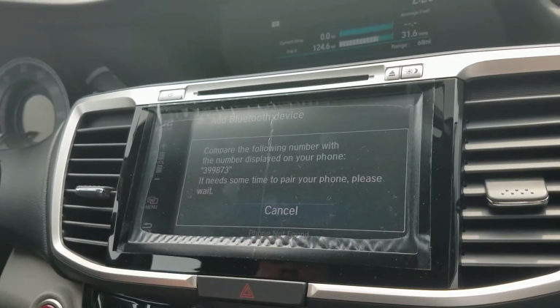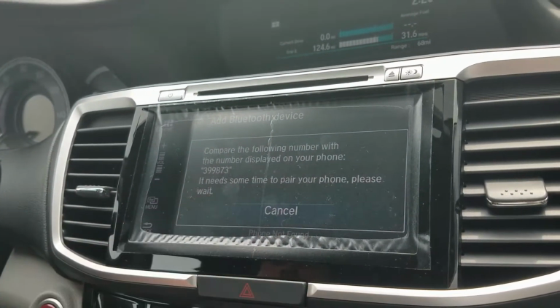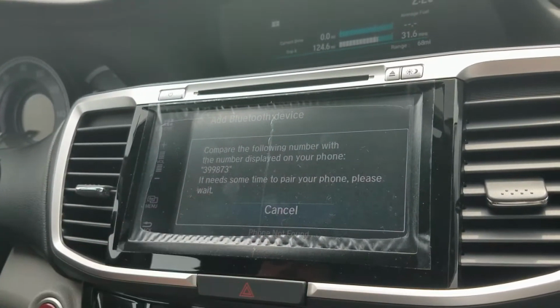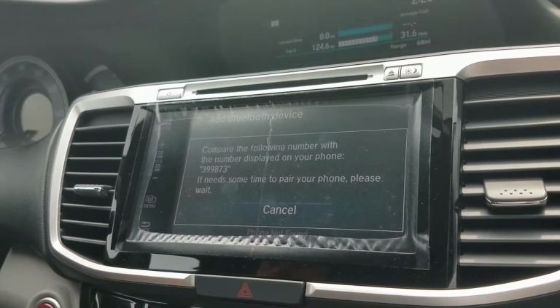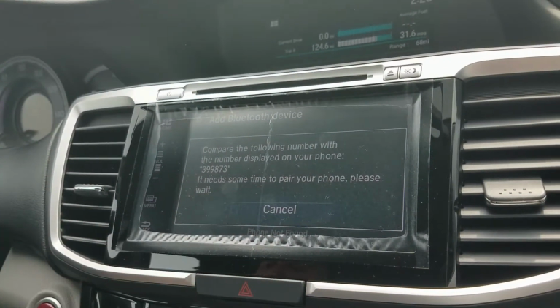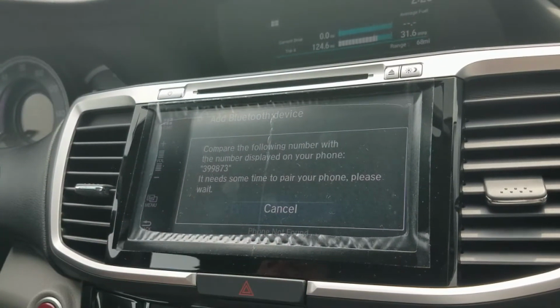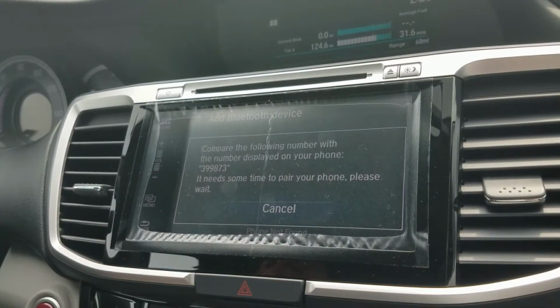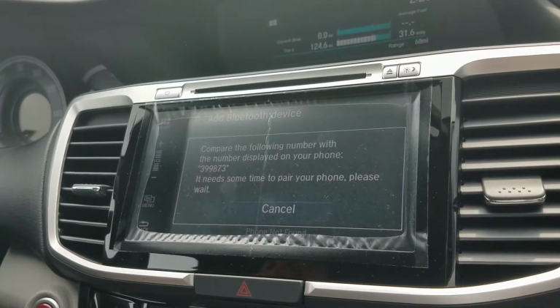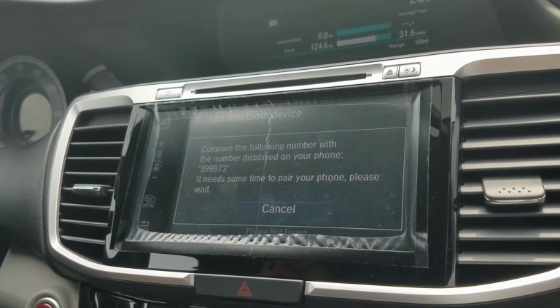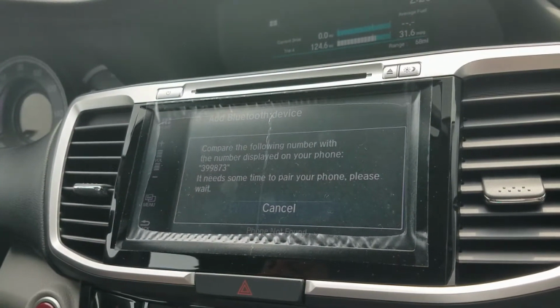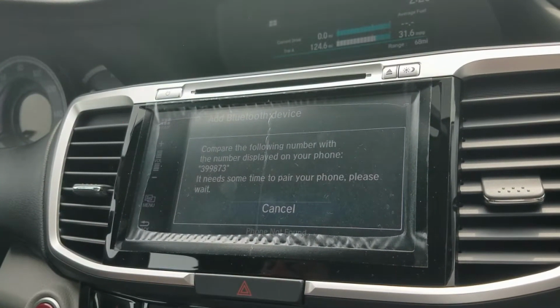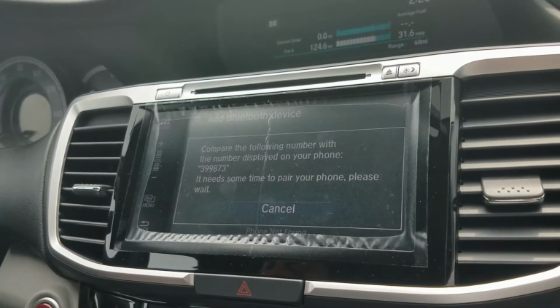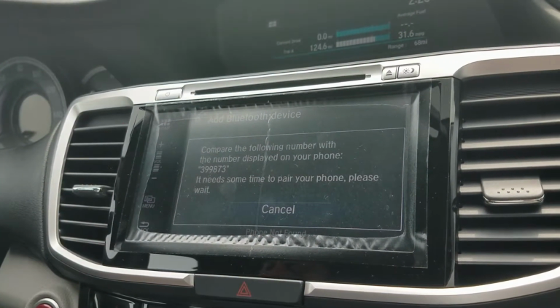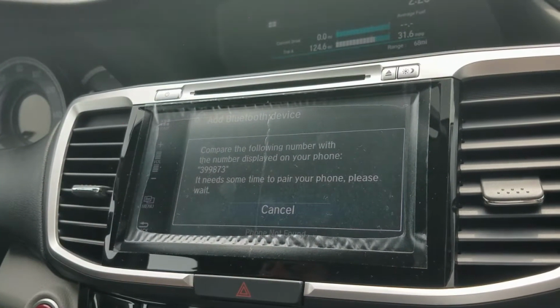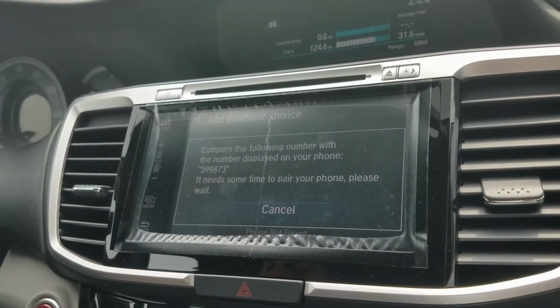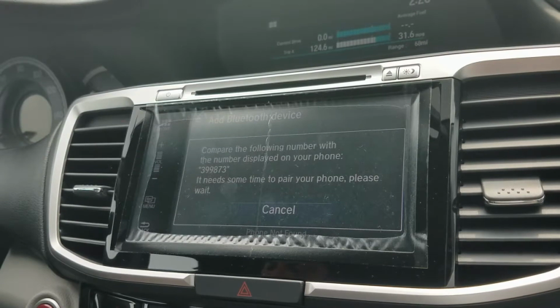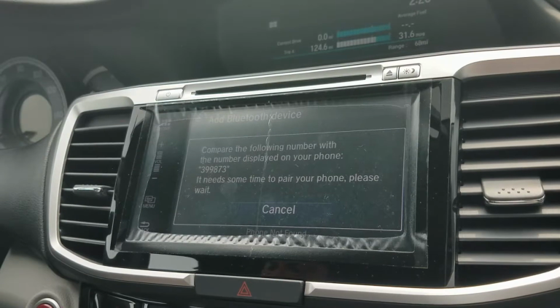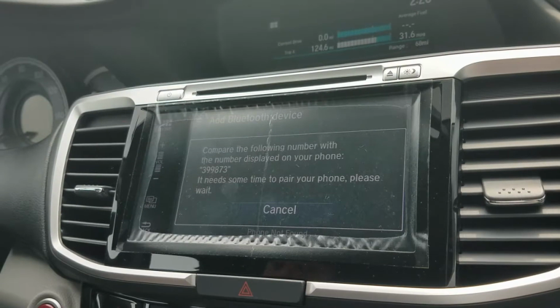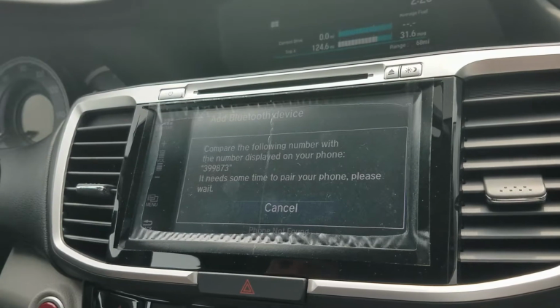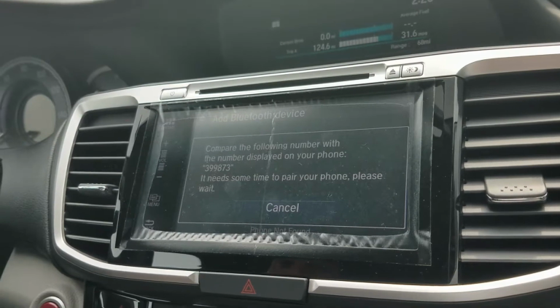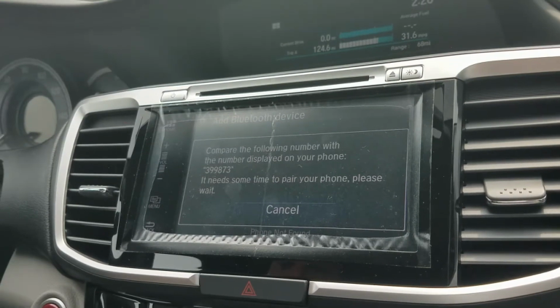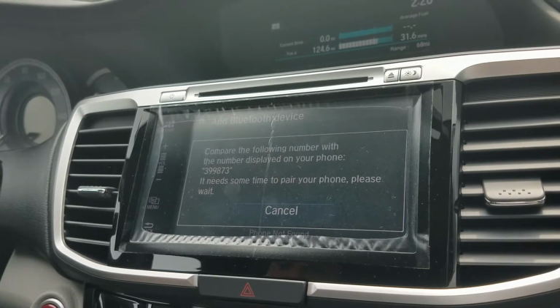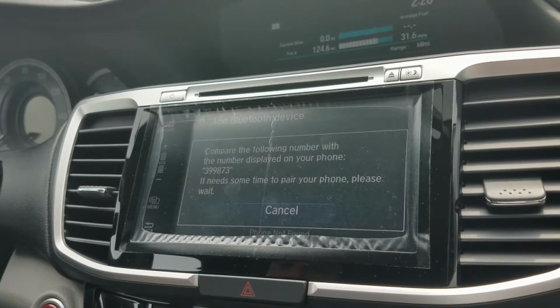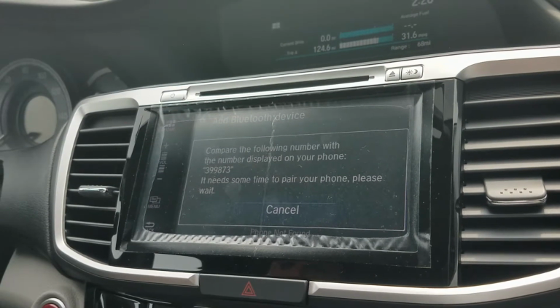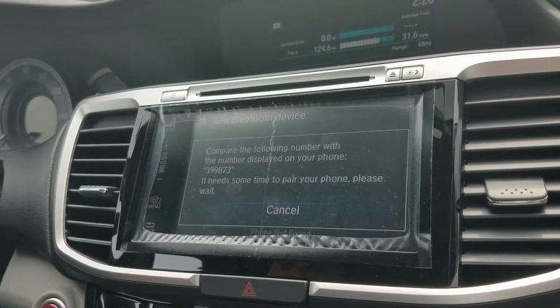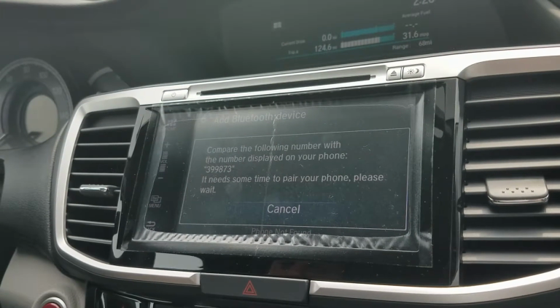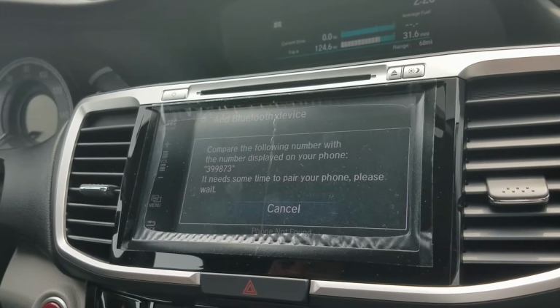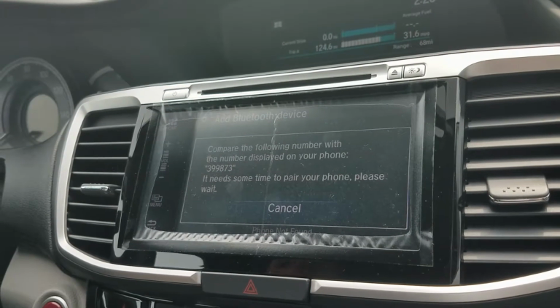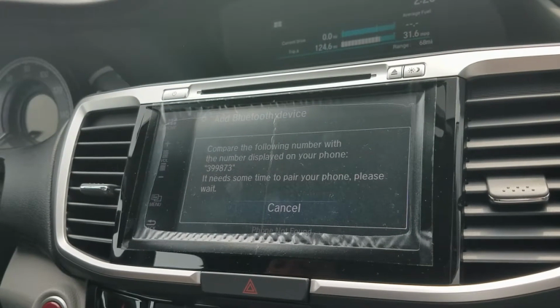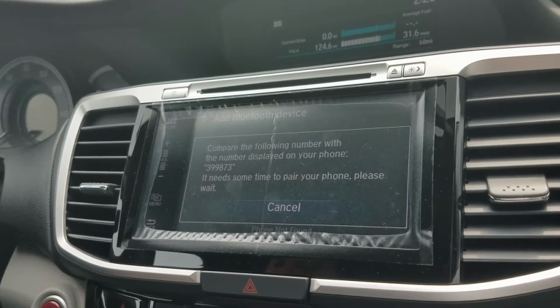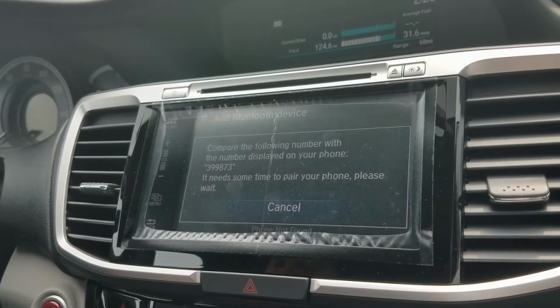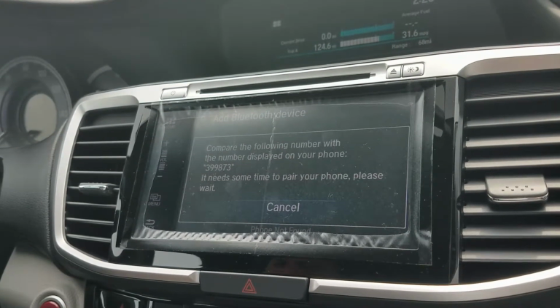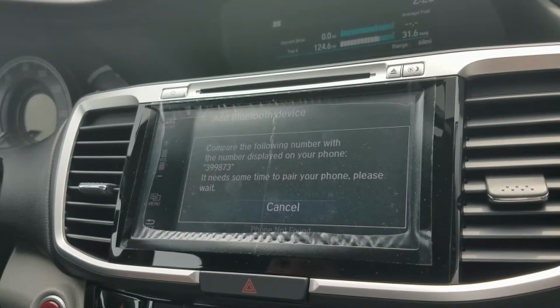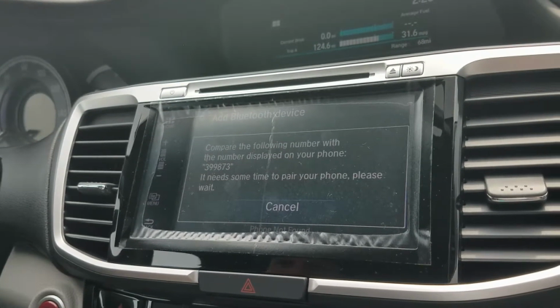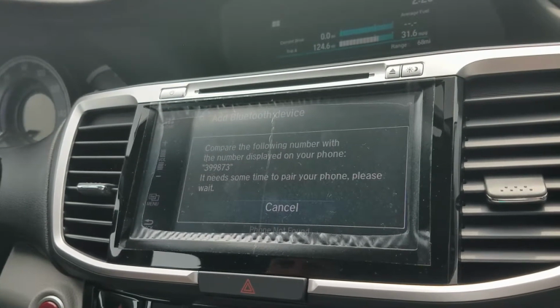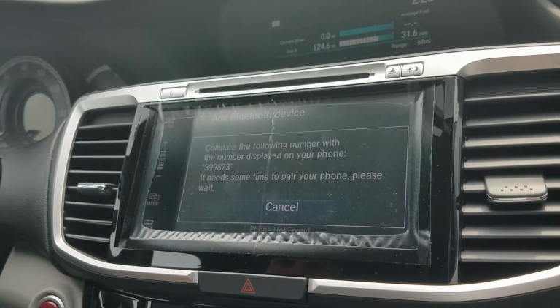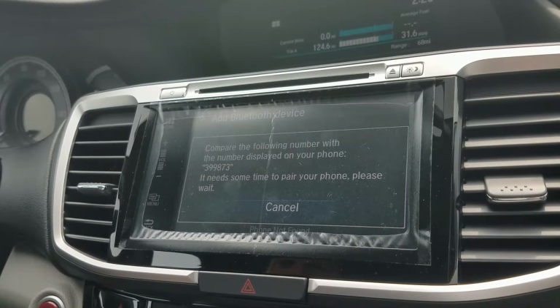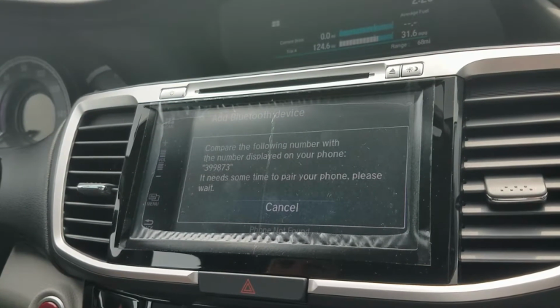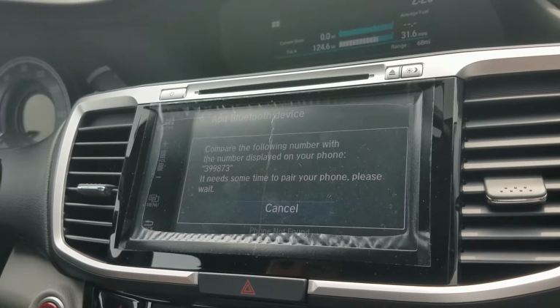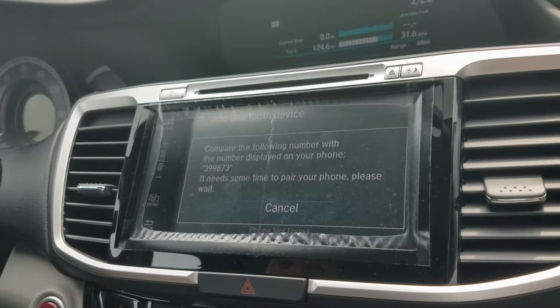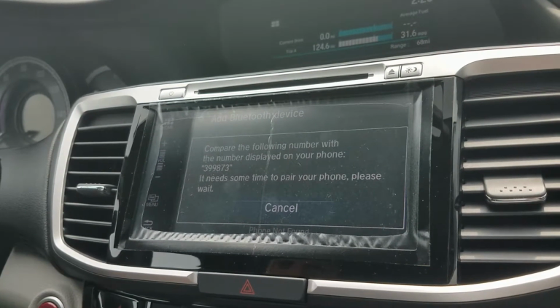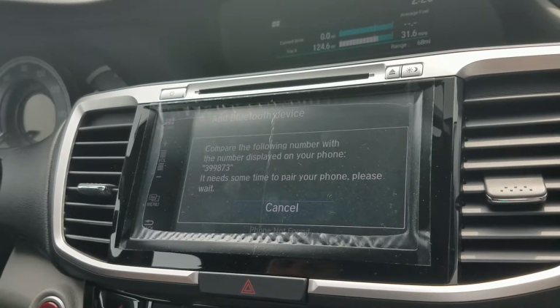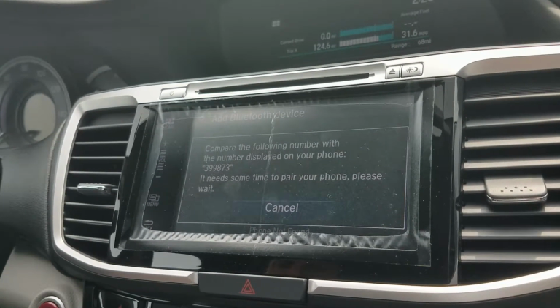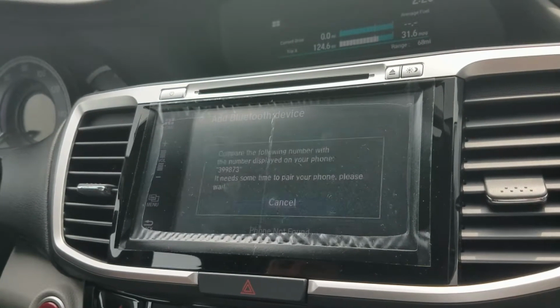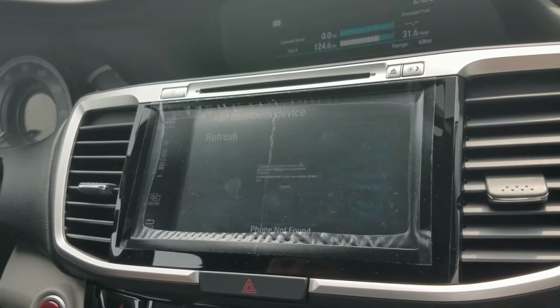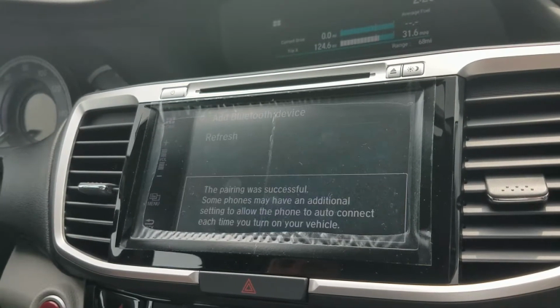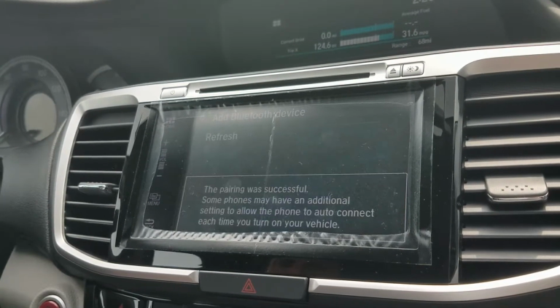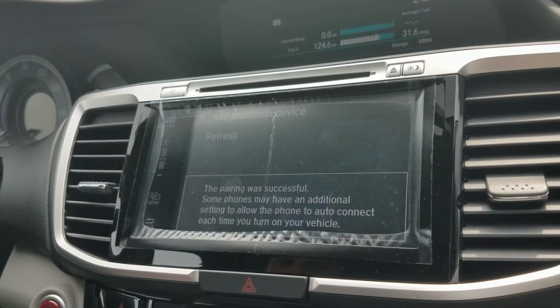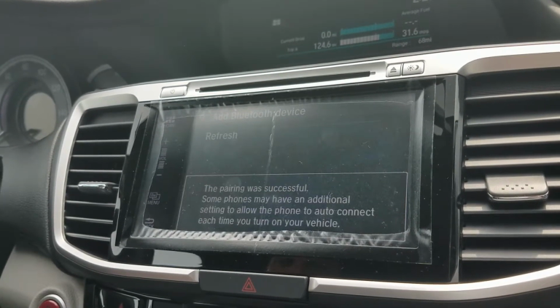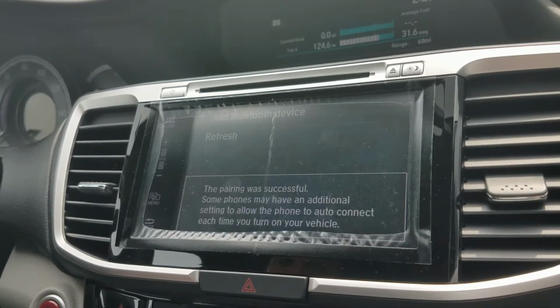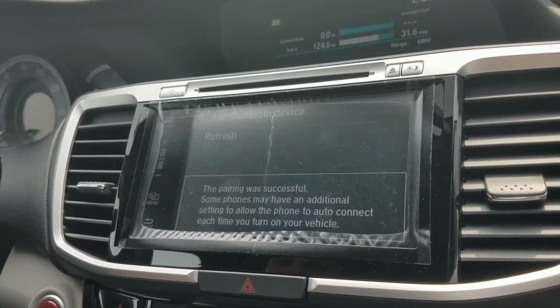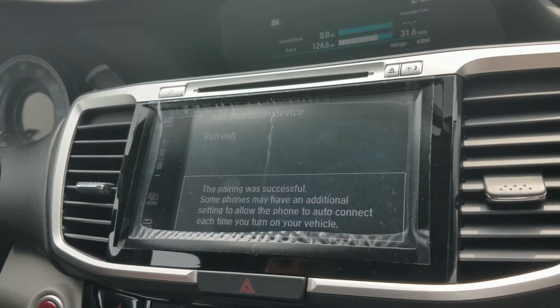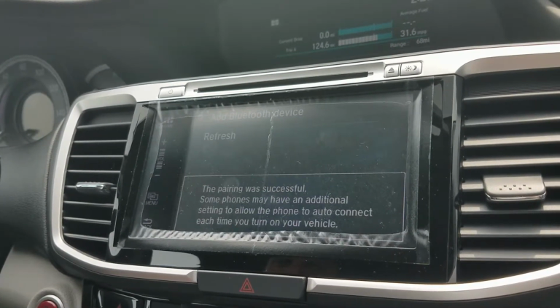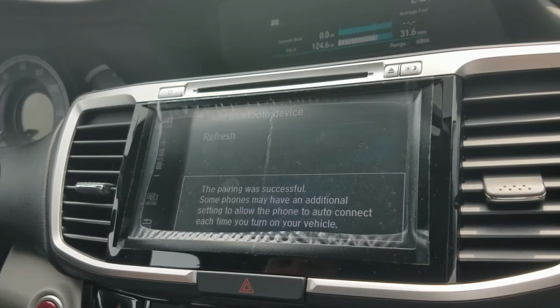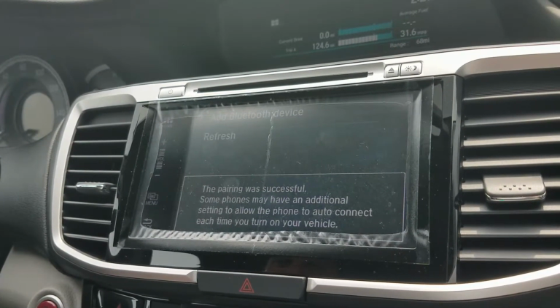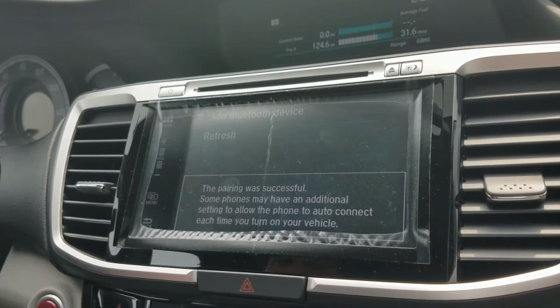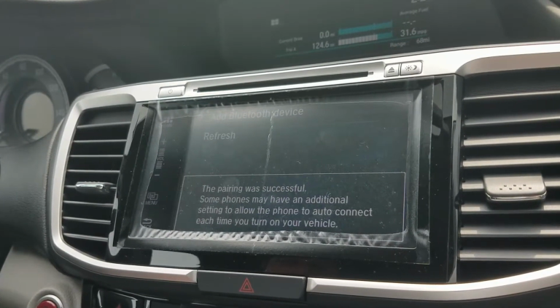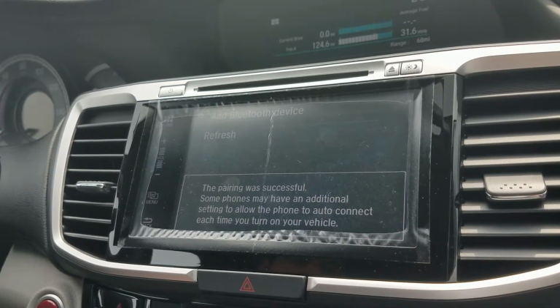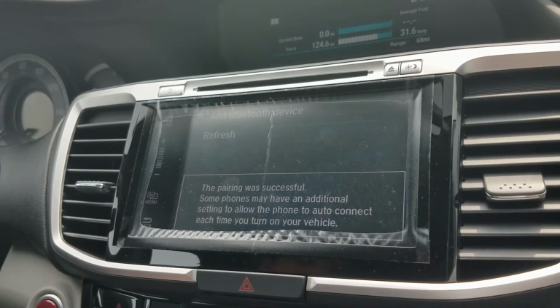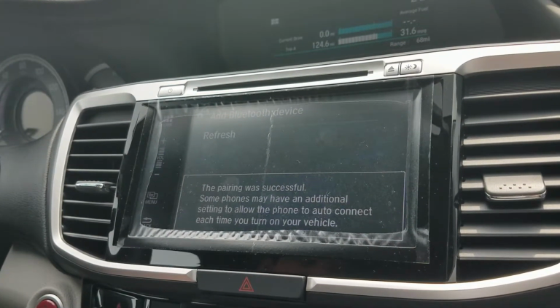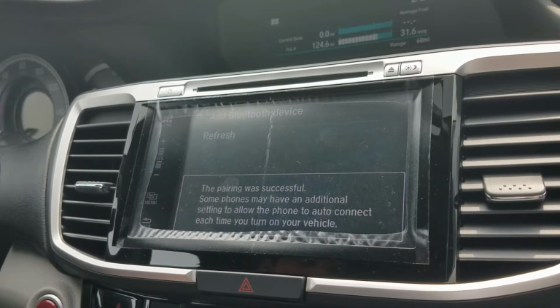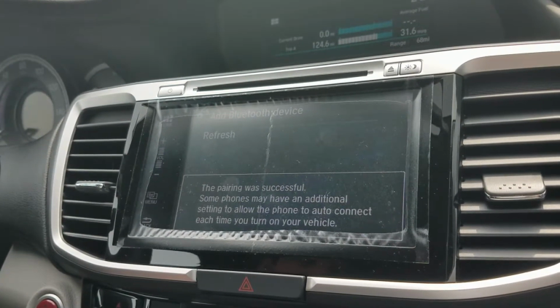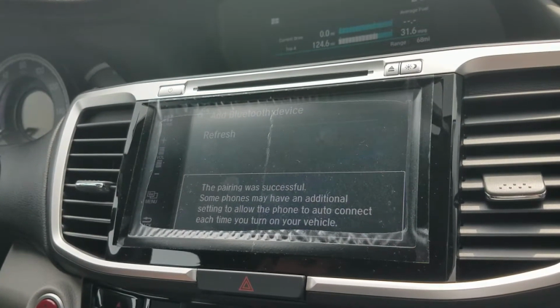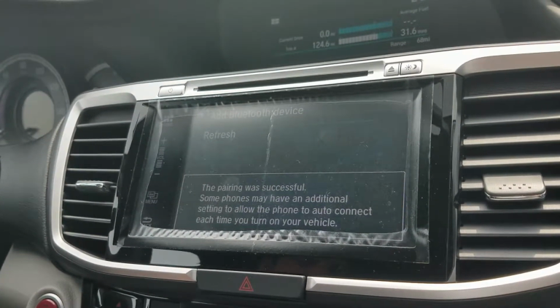Compare the numbers, pair it on your phone, and that was easy.